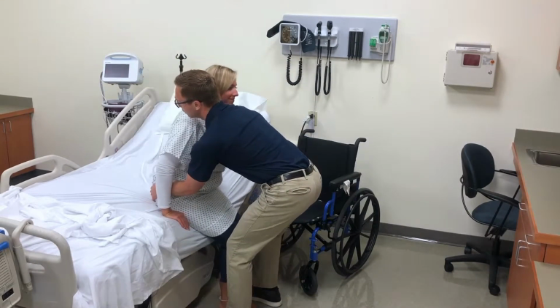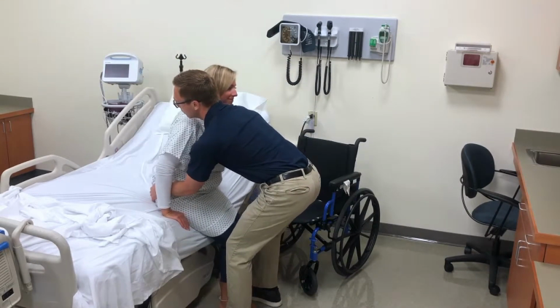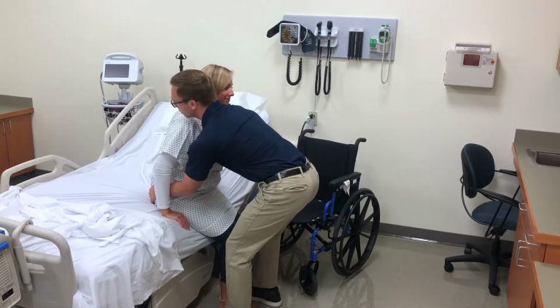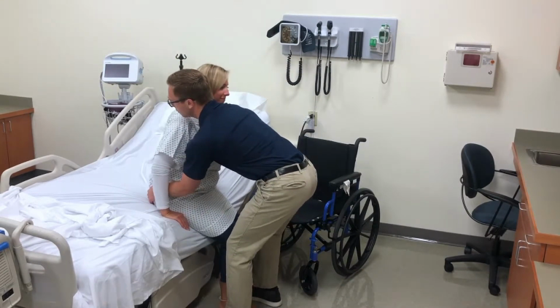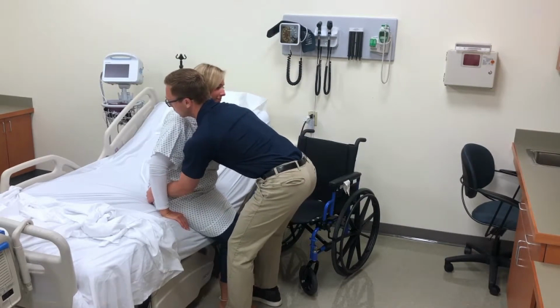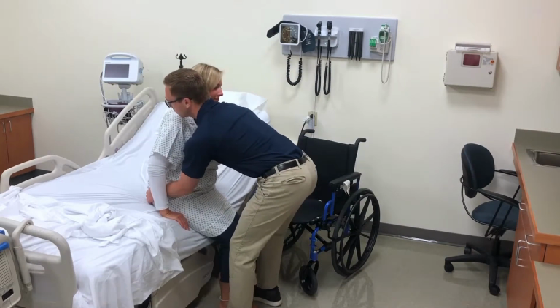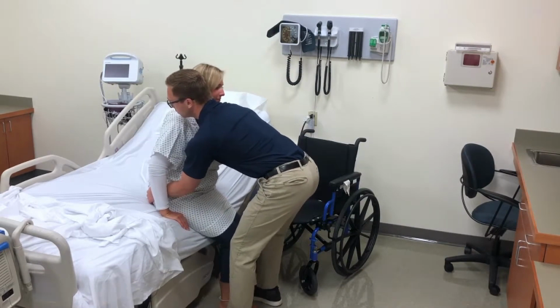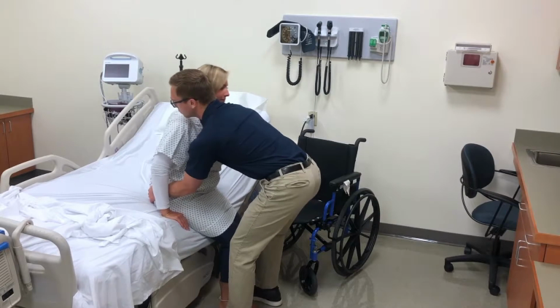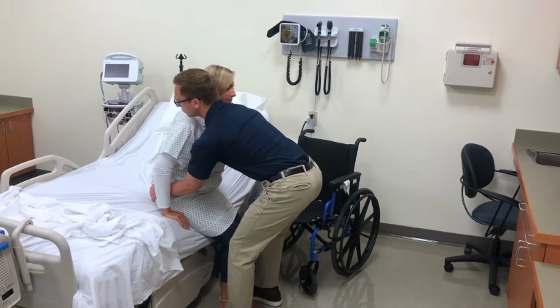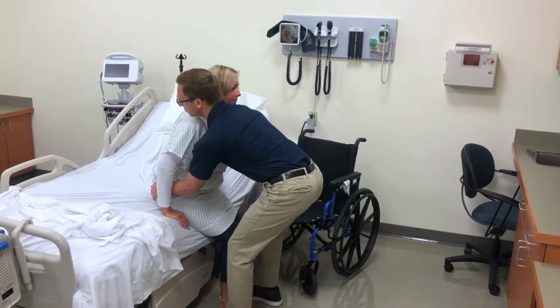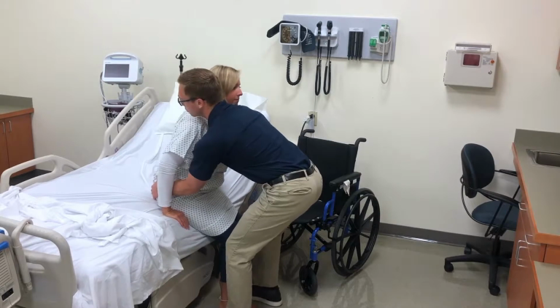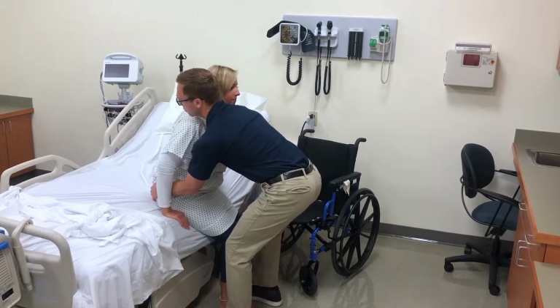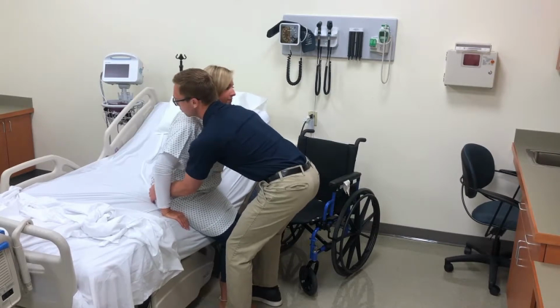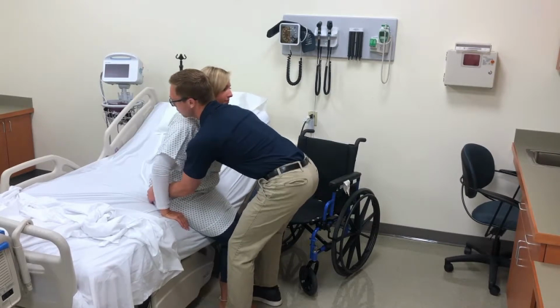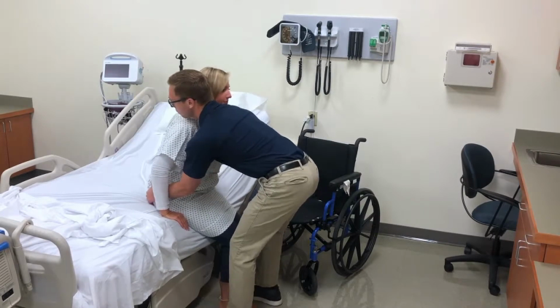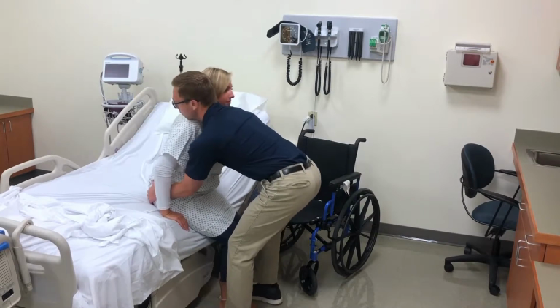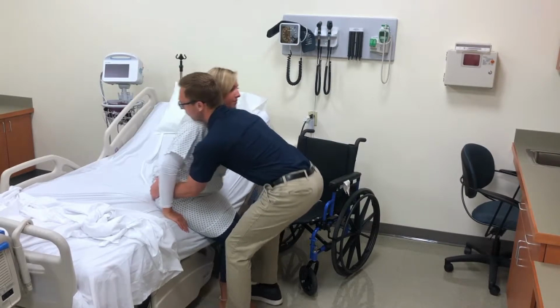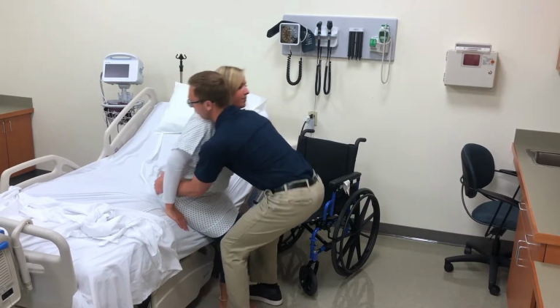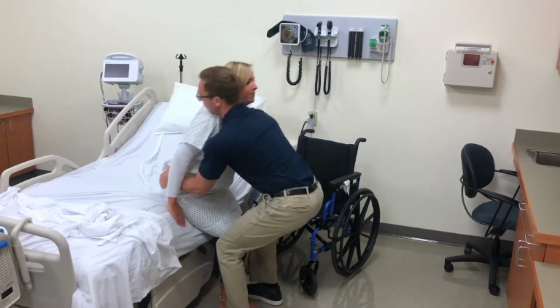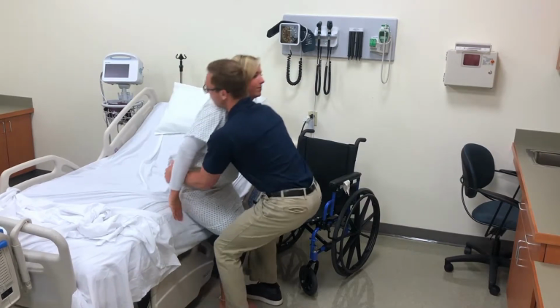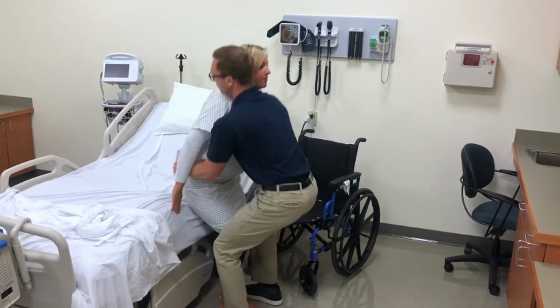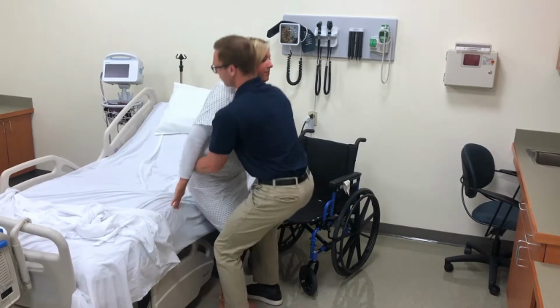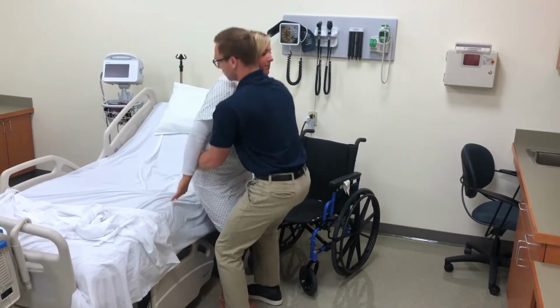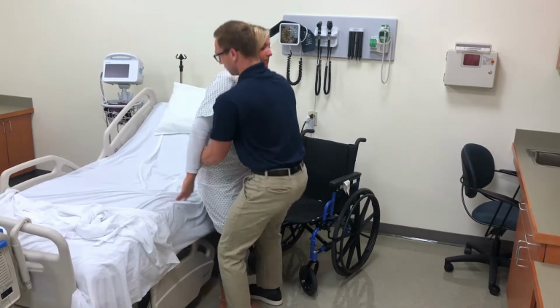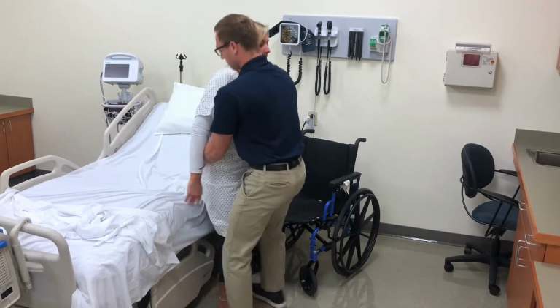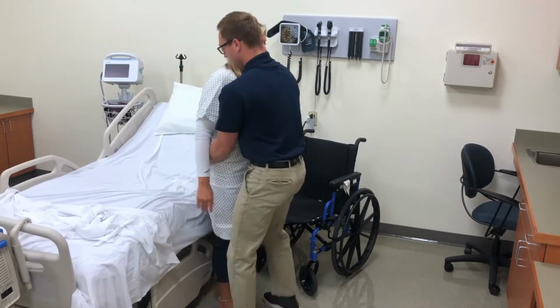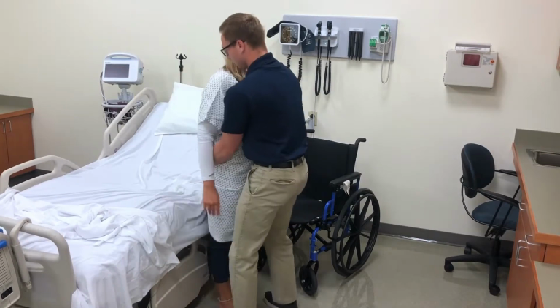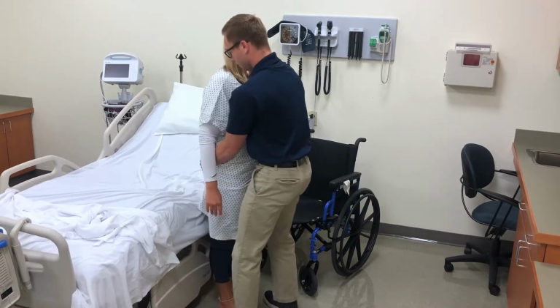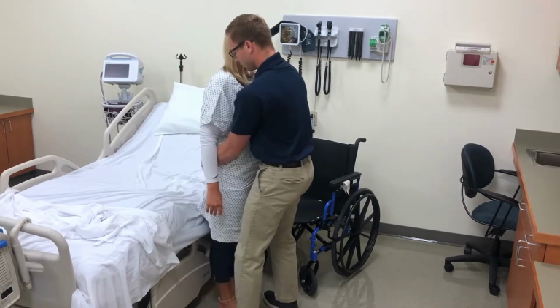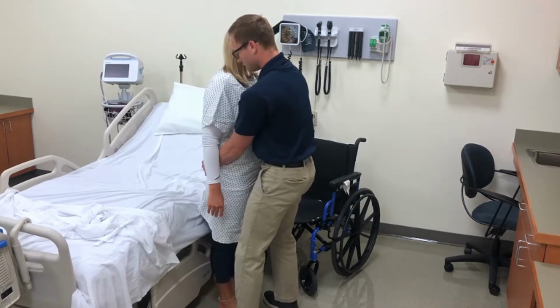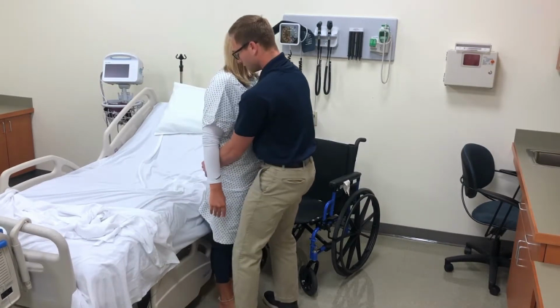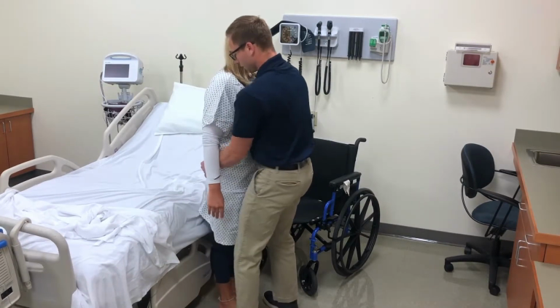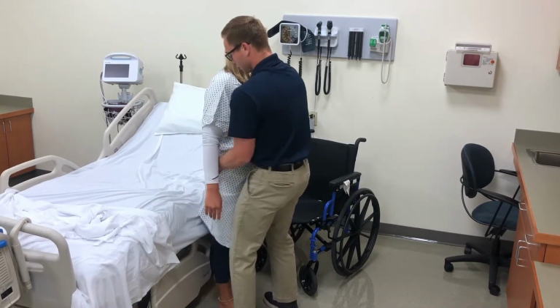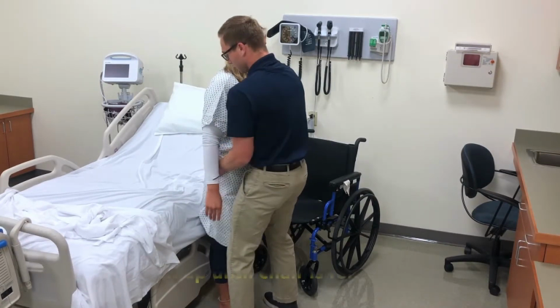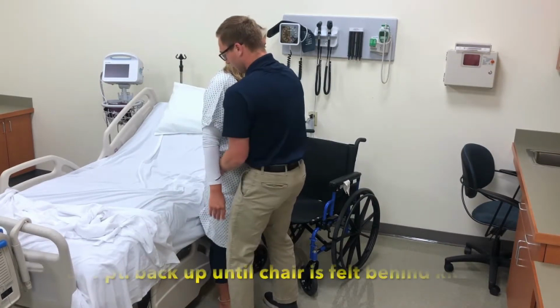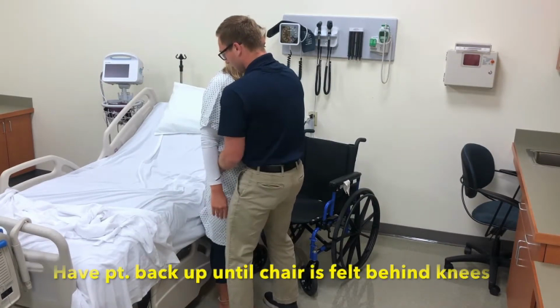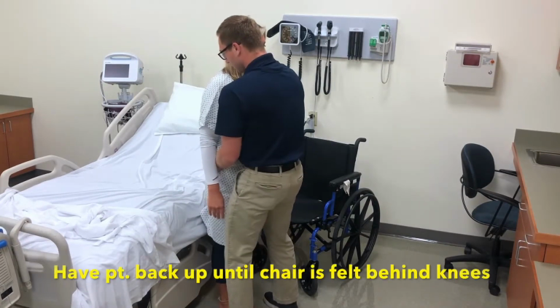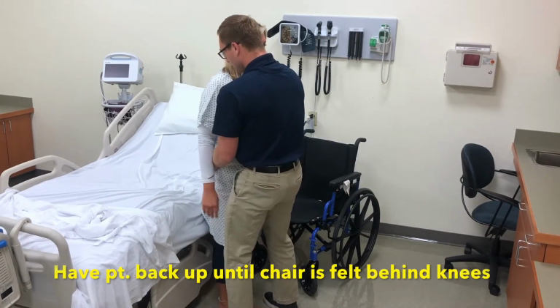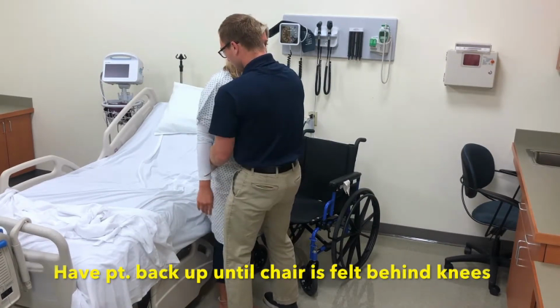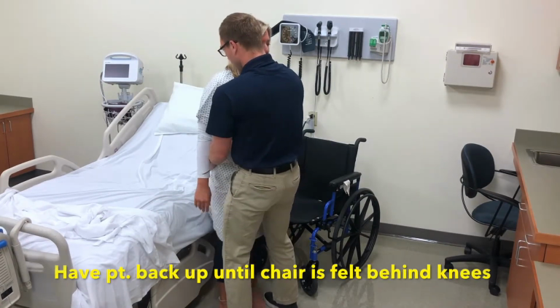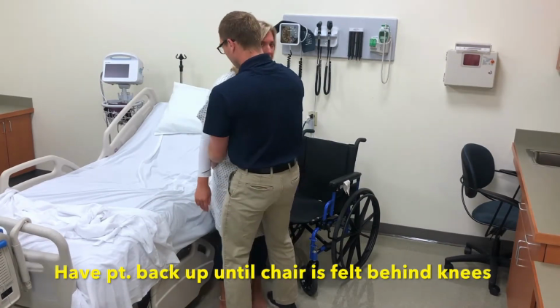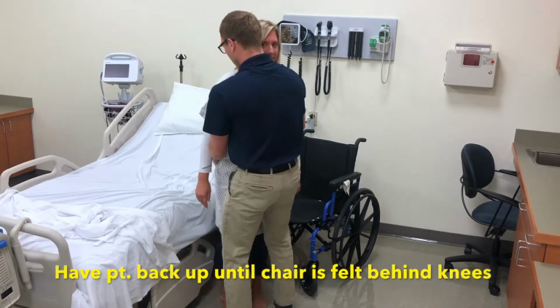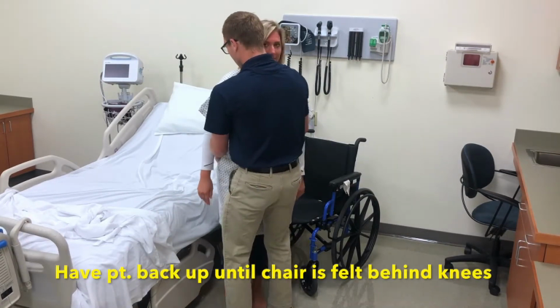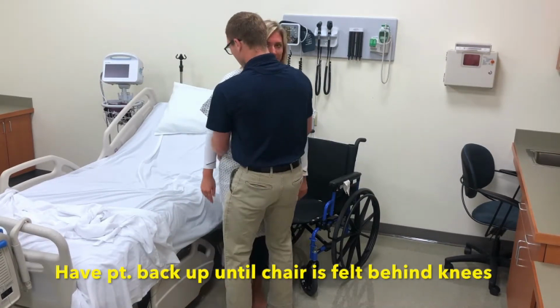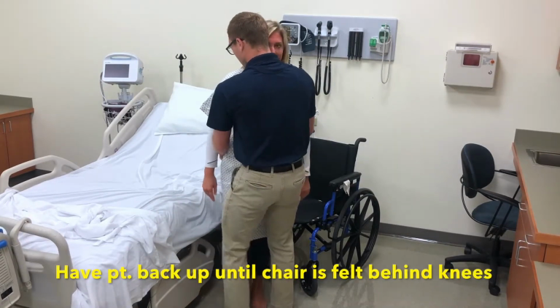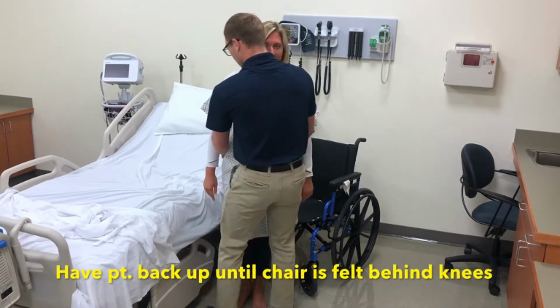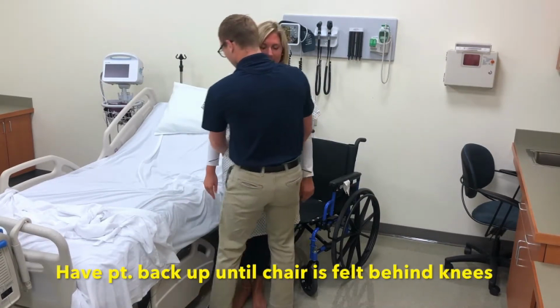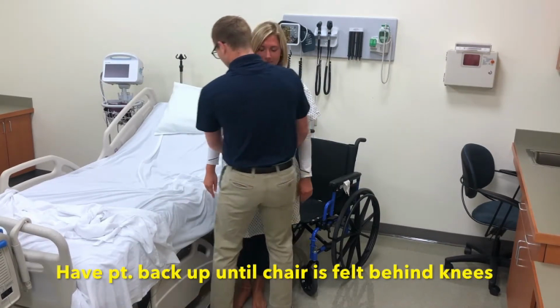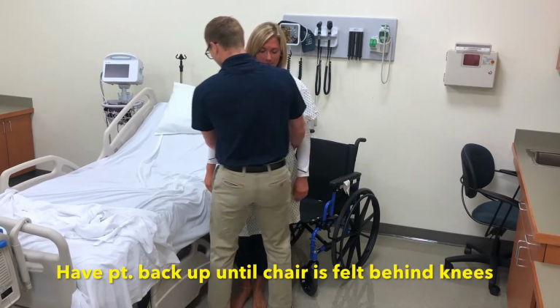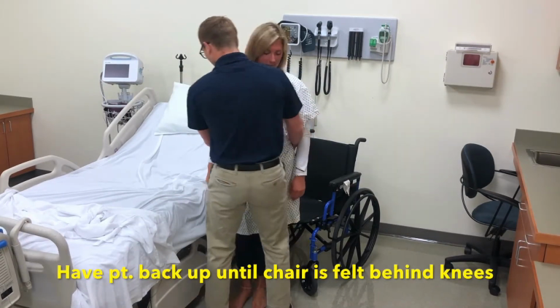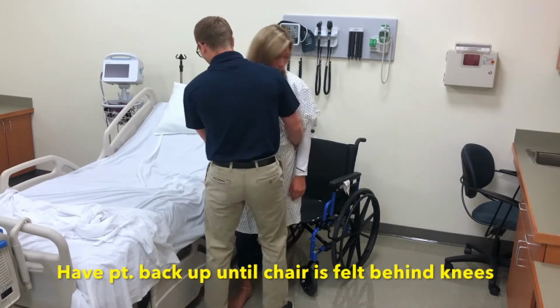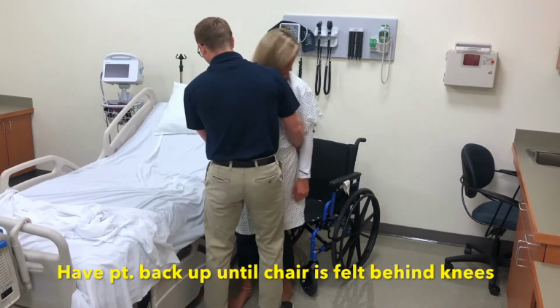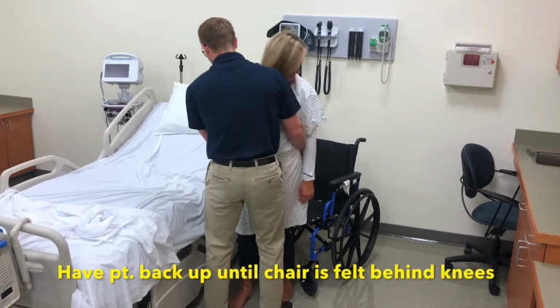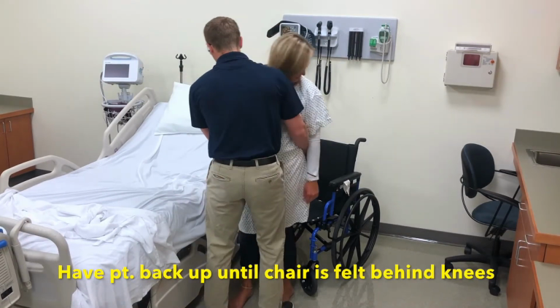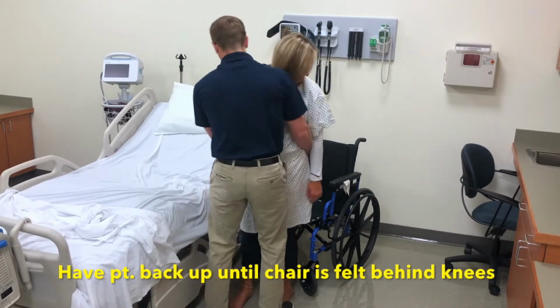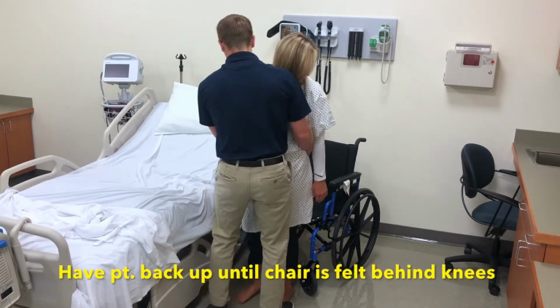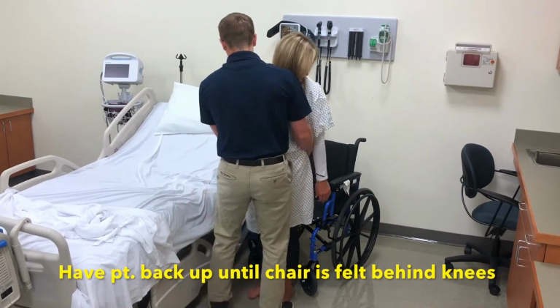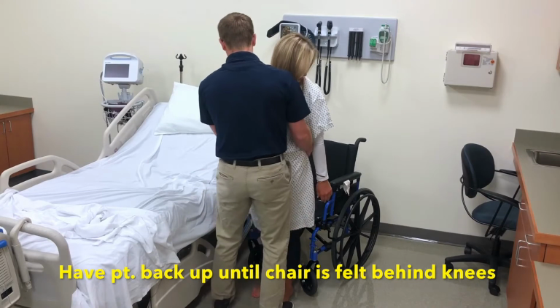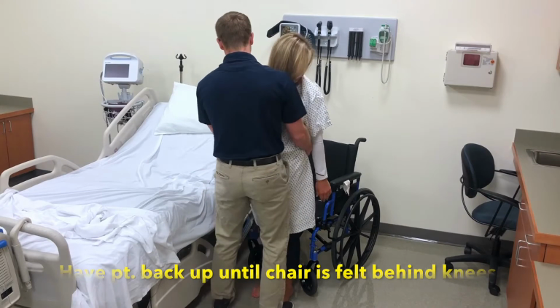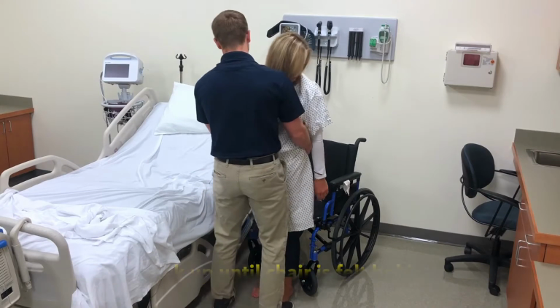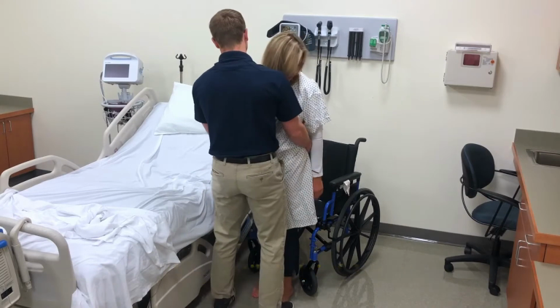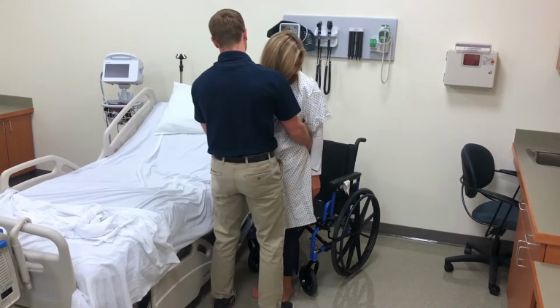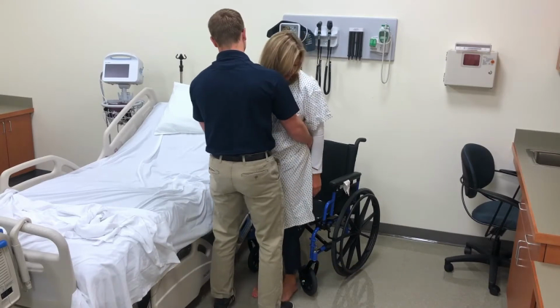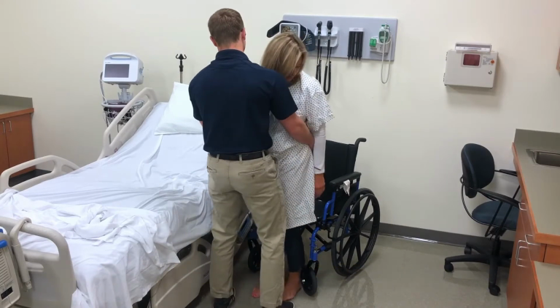One, two, three. Good. Turn. Back up. Sit.